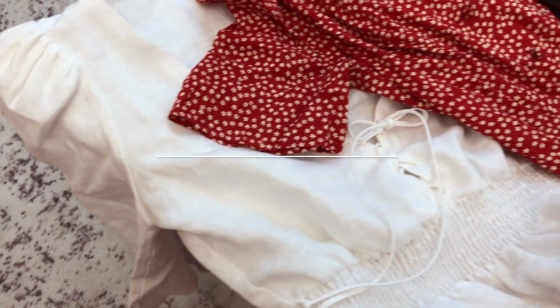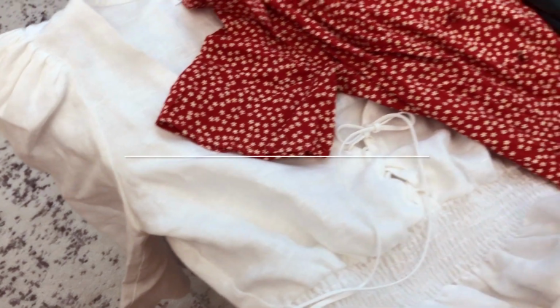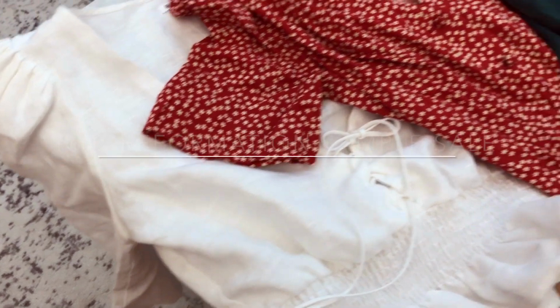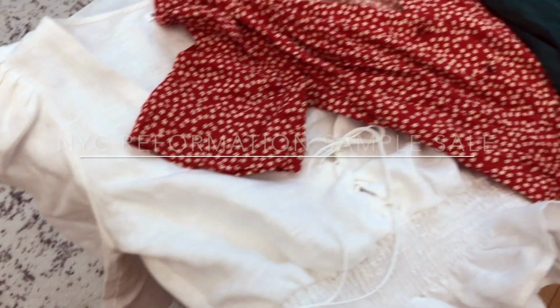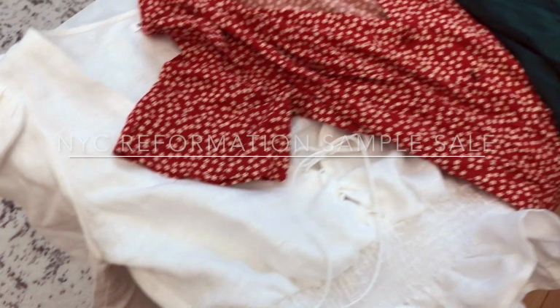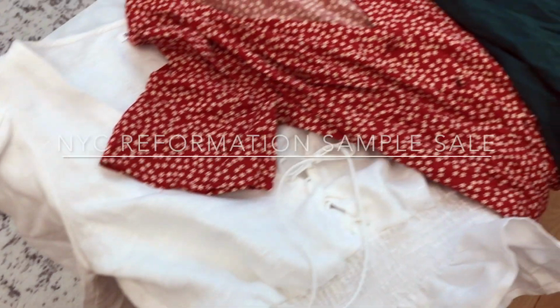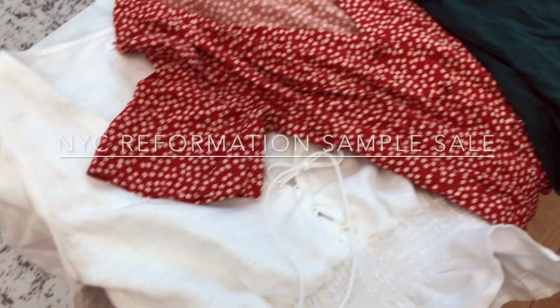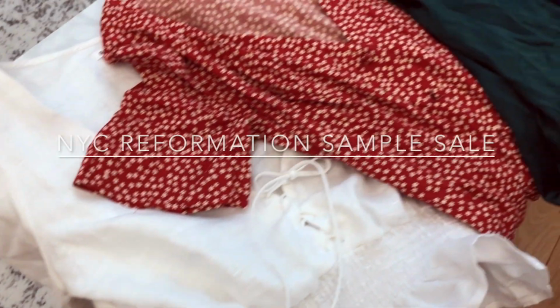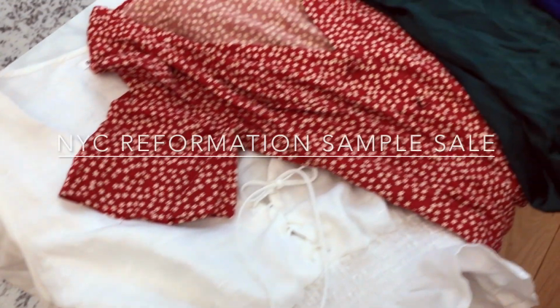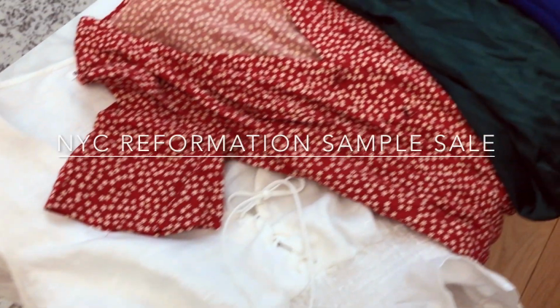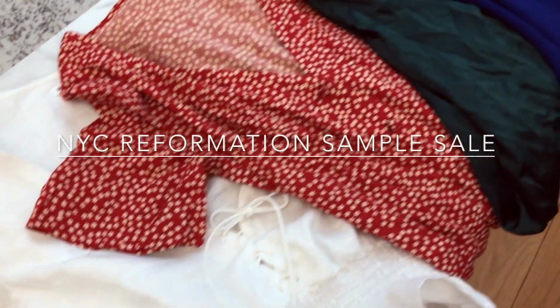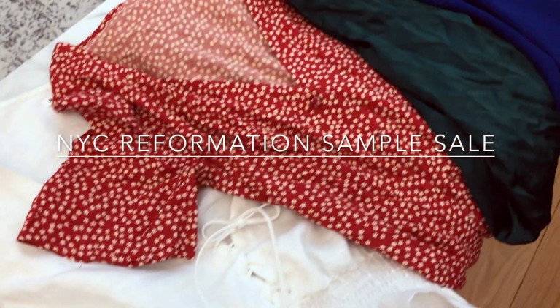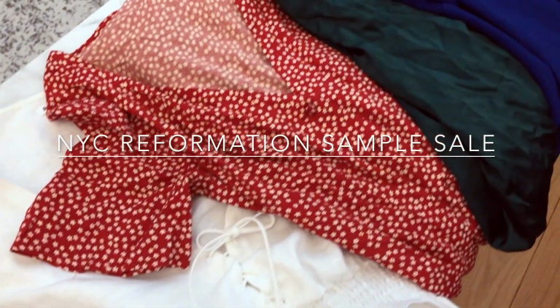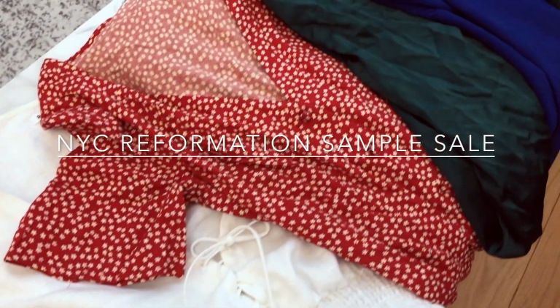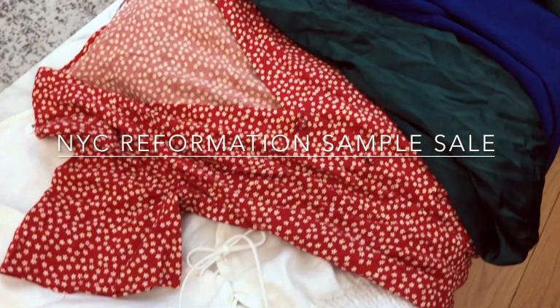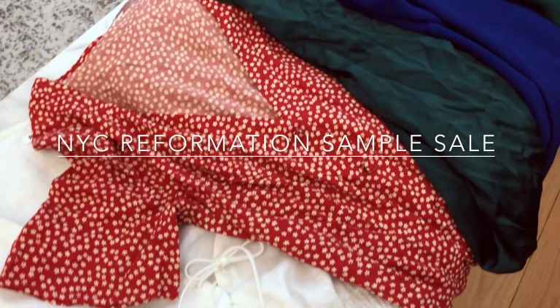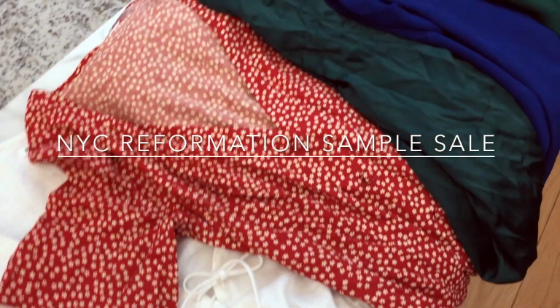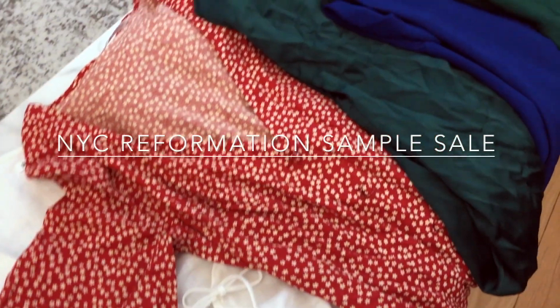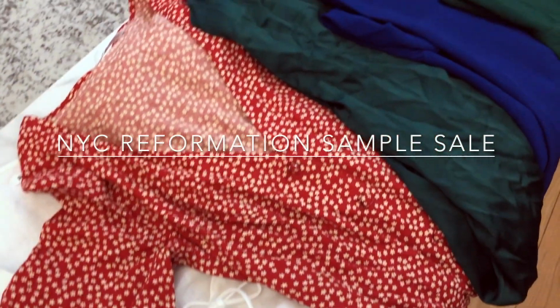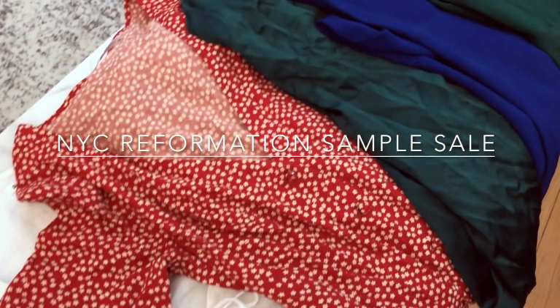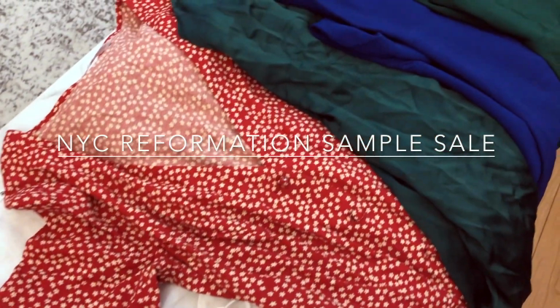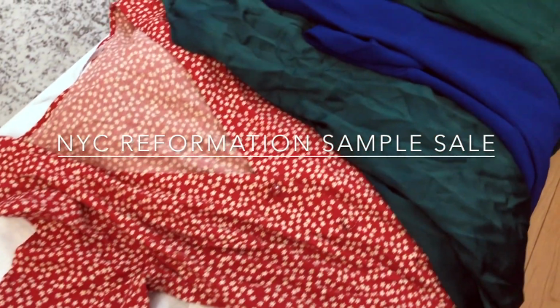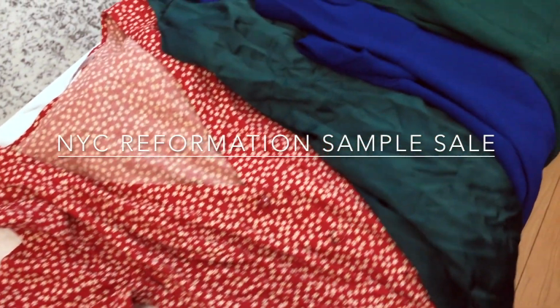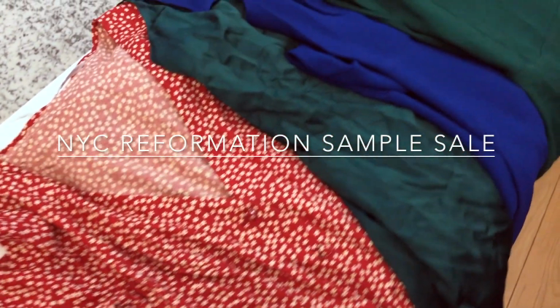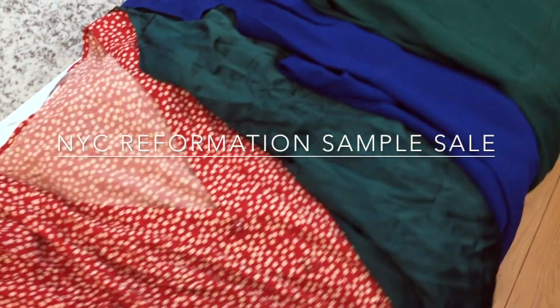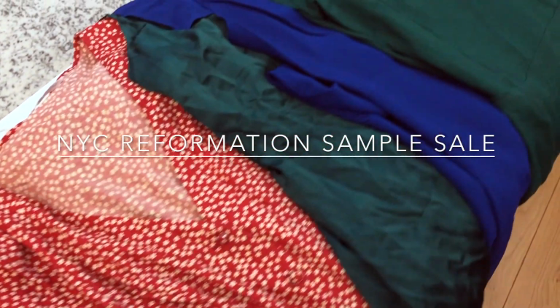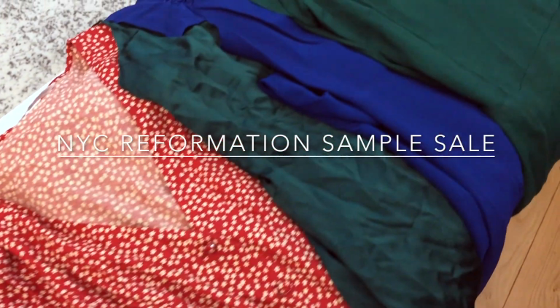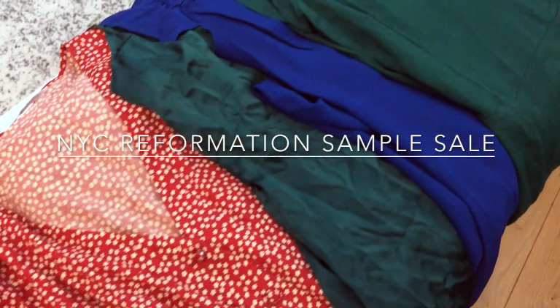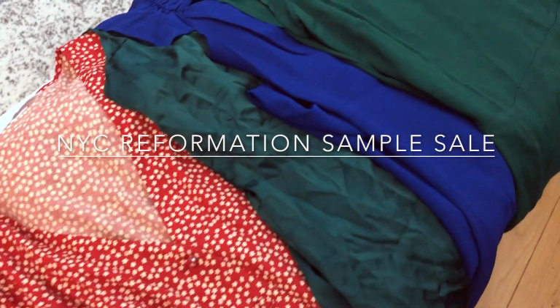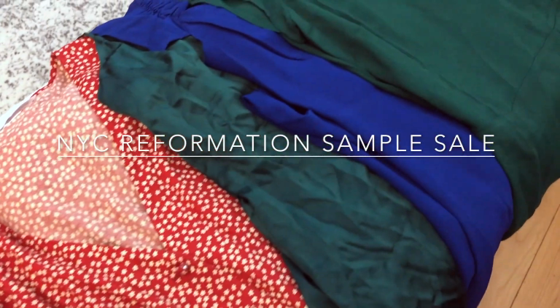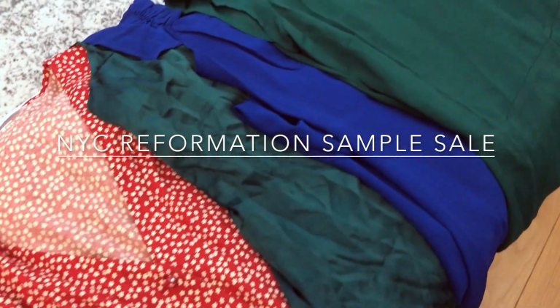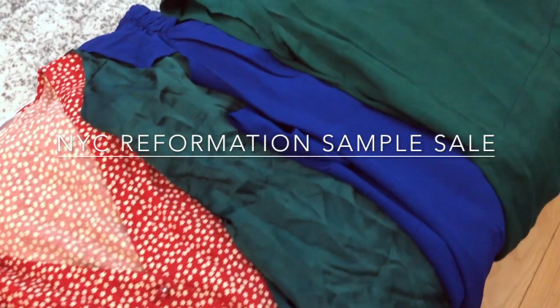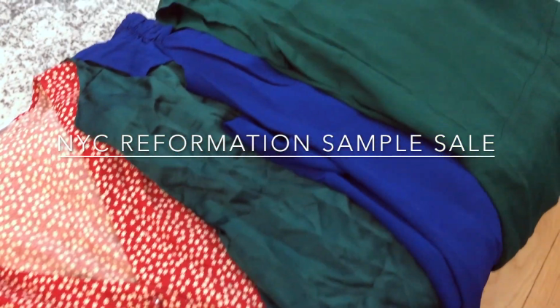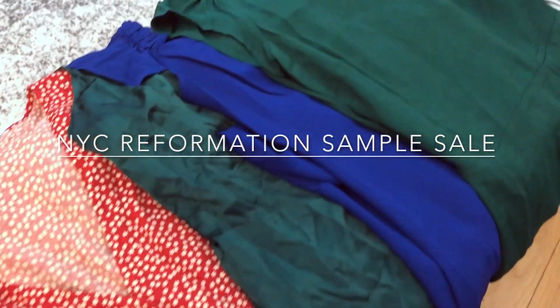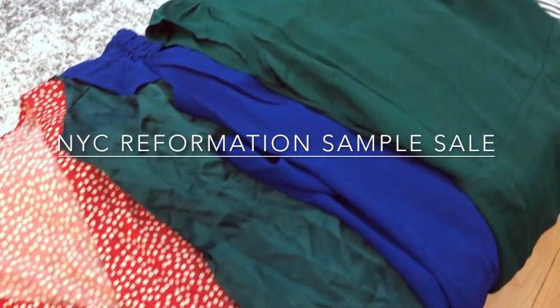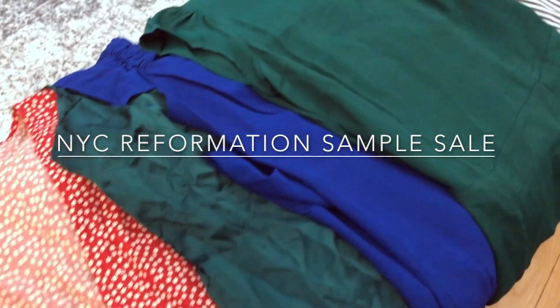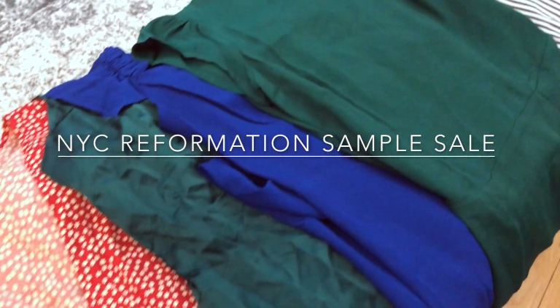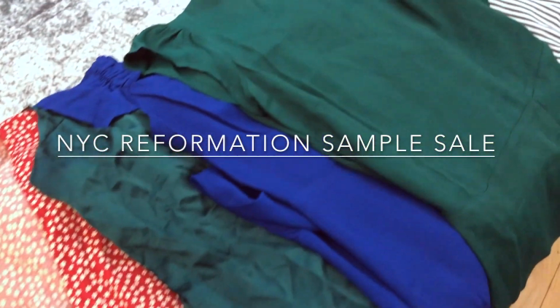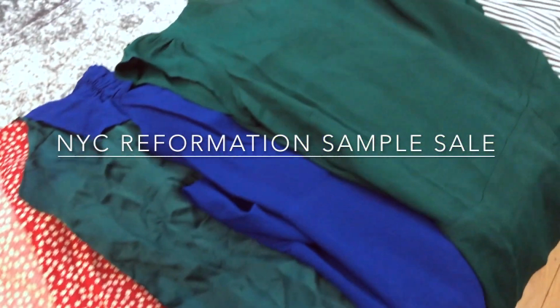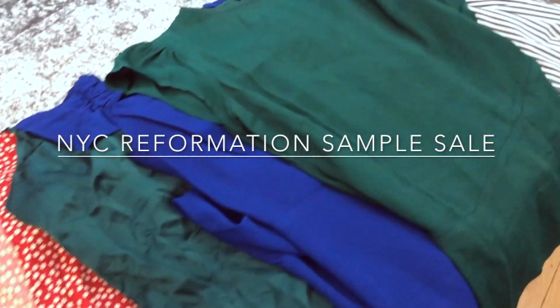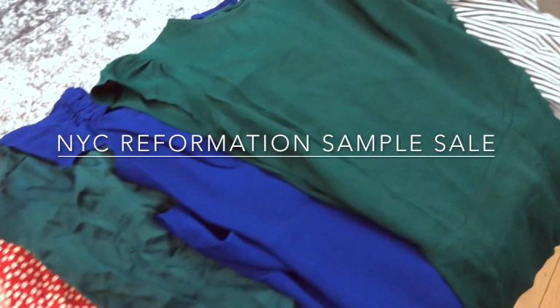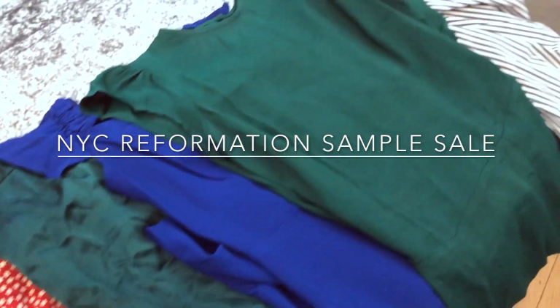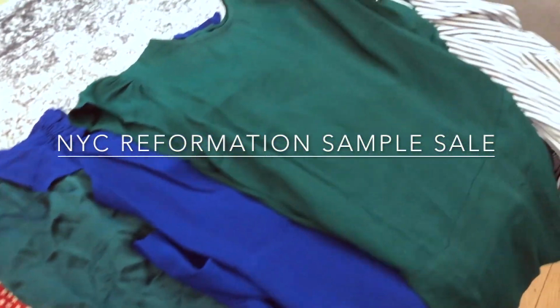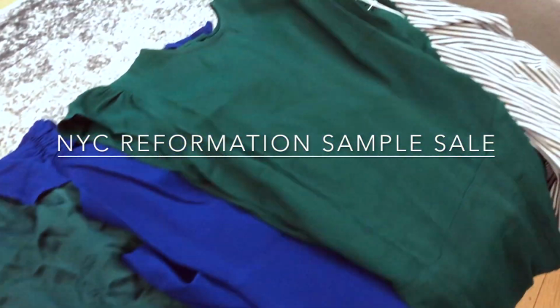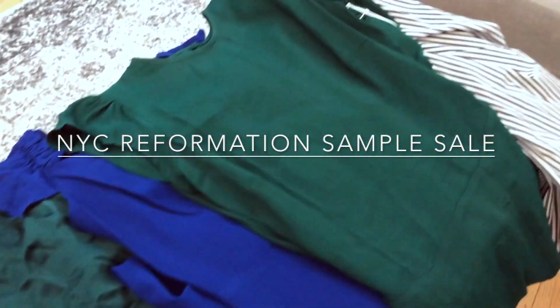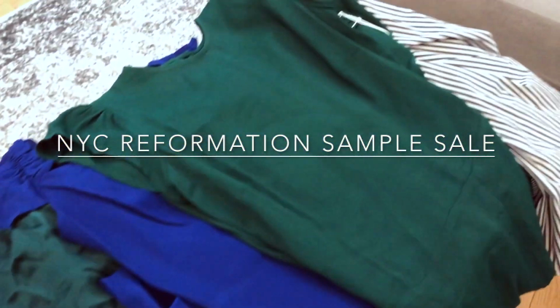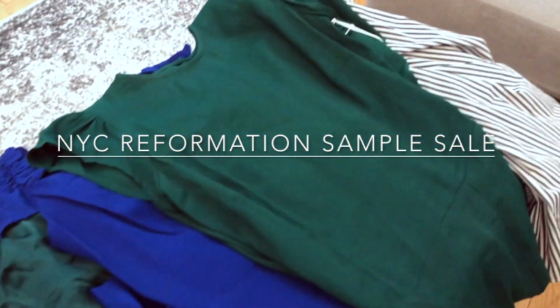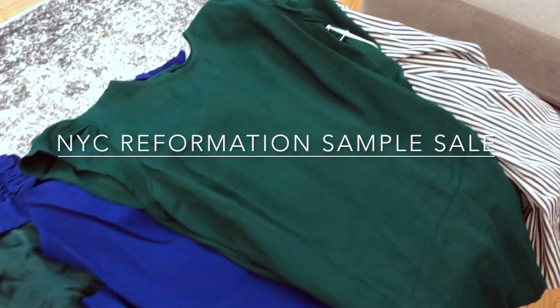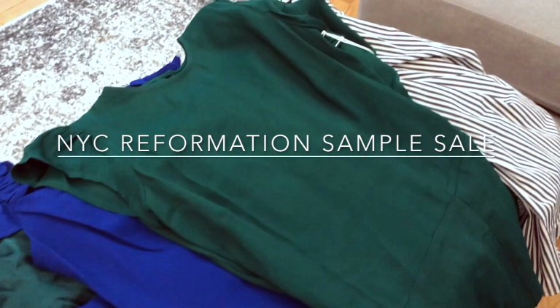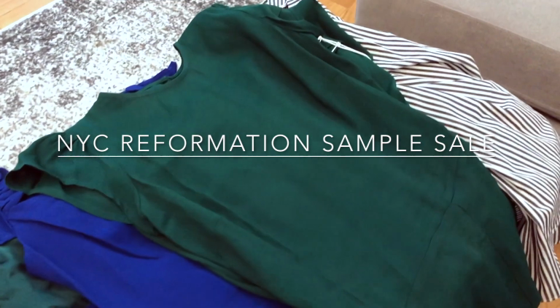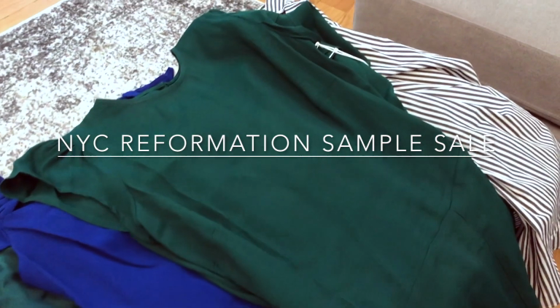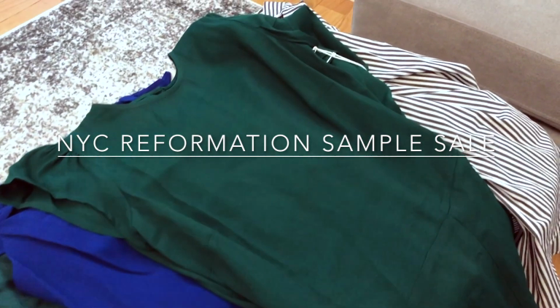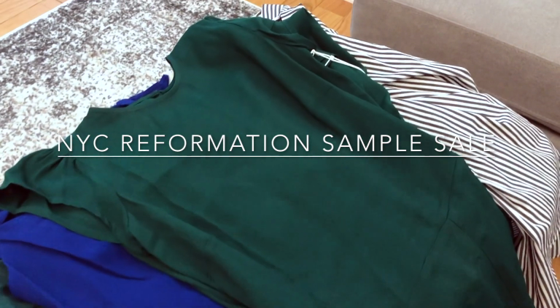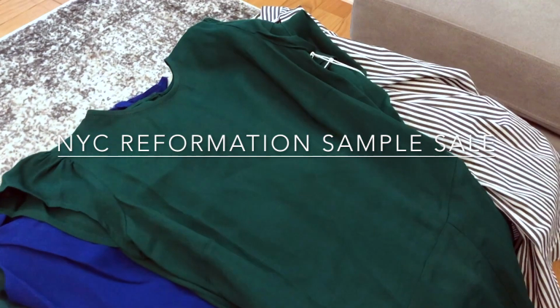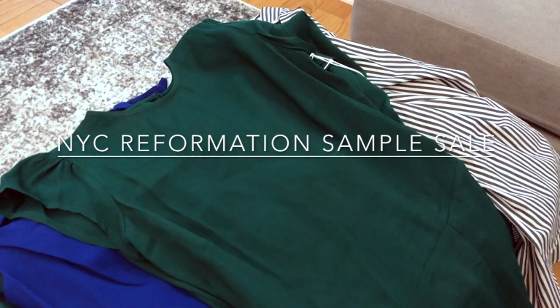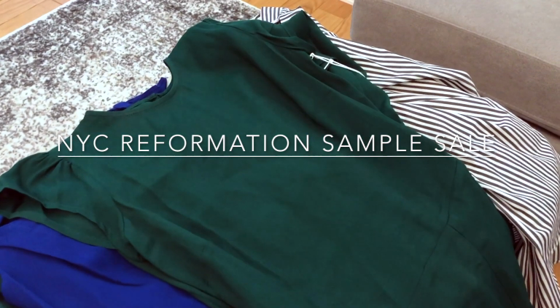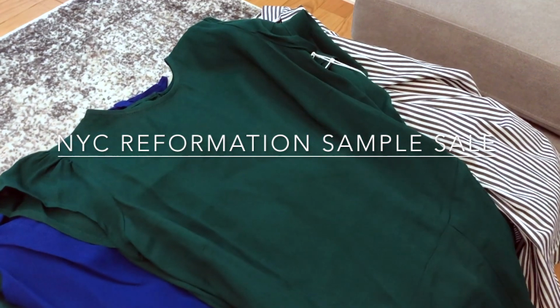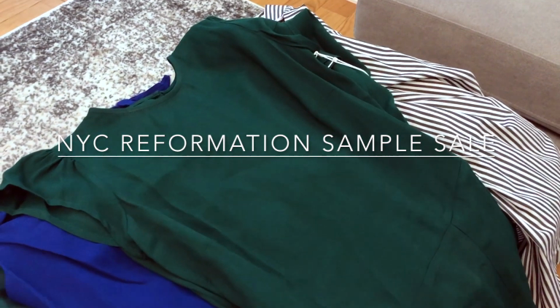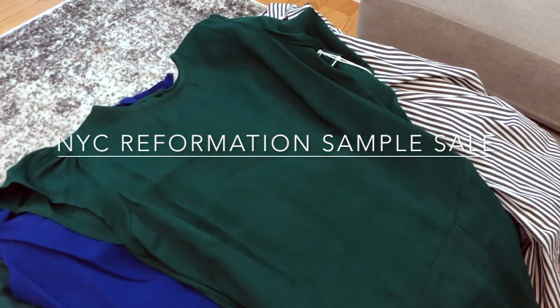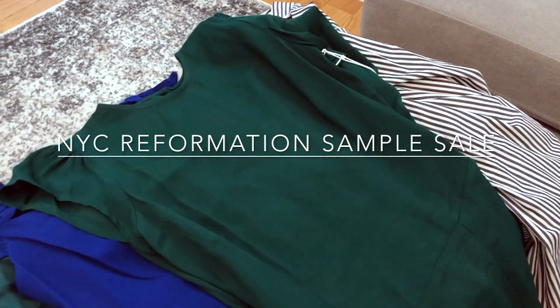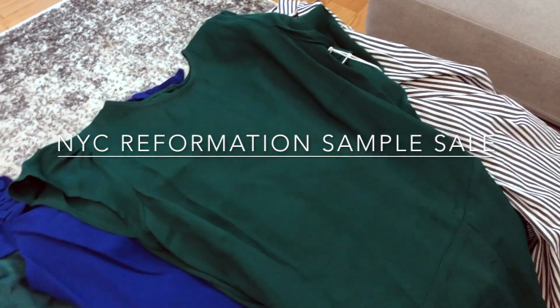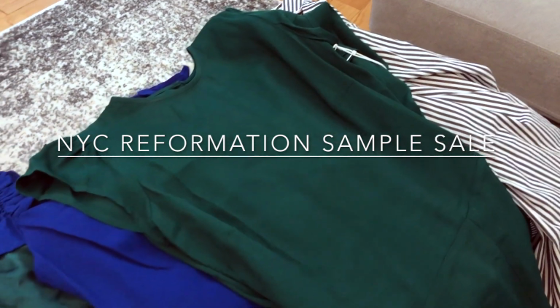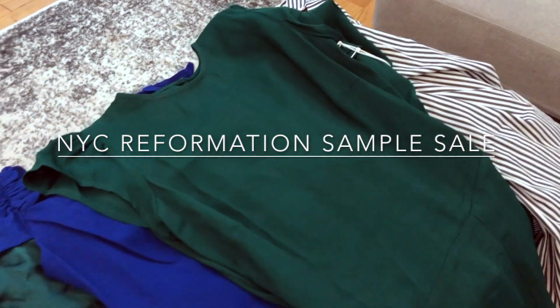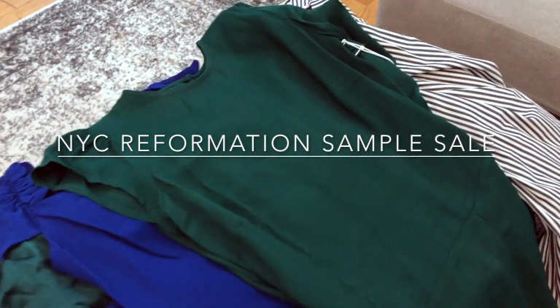Hi everyone! I want to share a couple goodies that I was able to get today at the New York City Reformation sample sale.